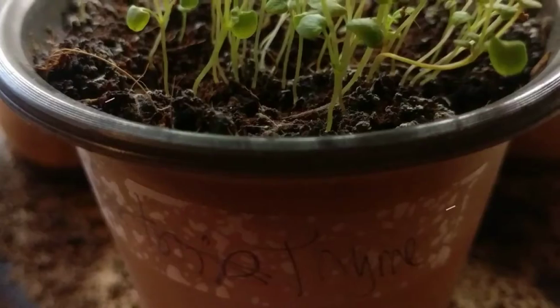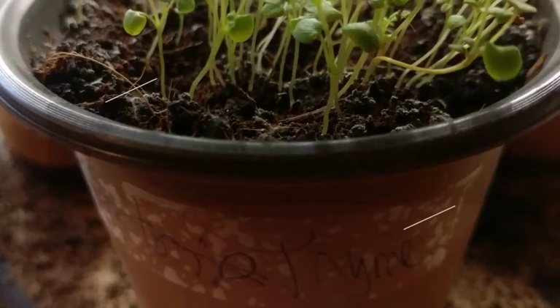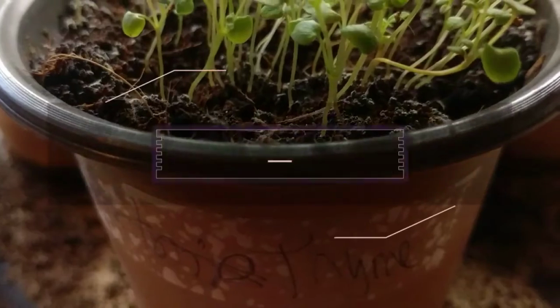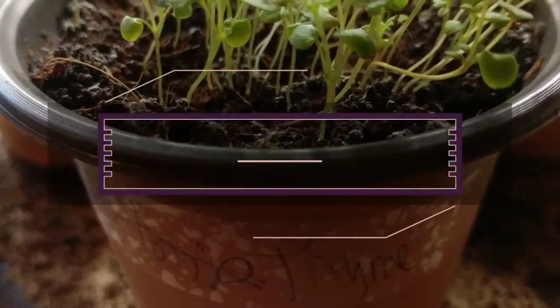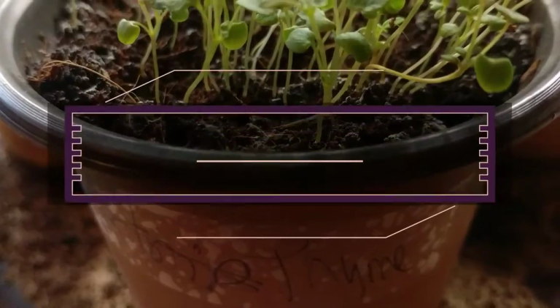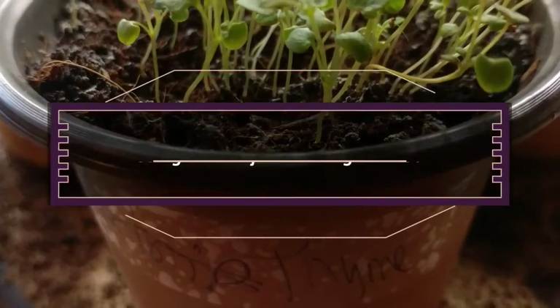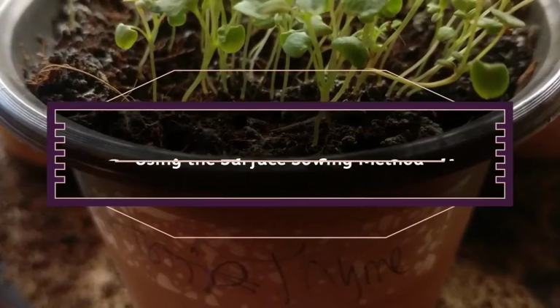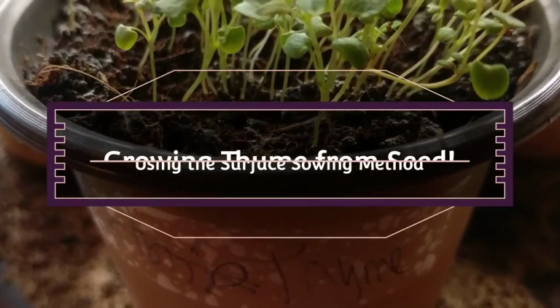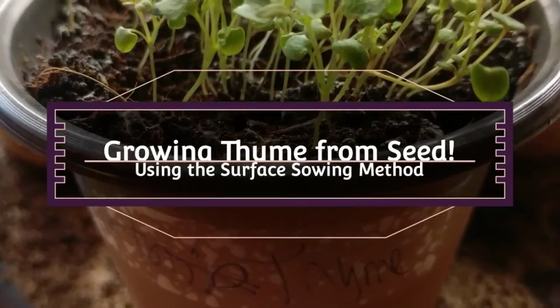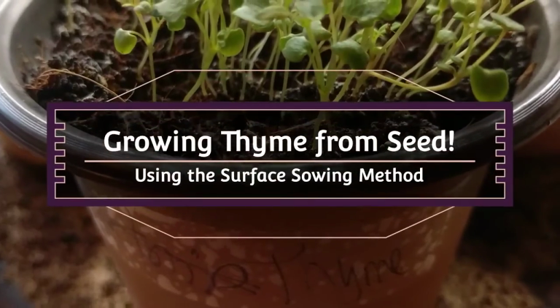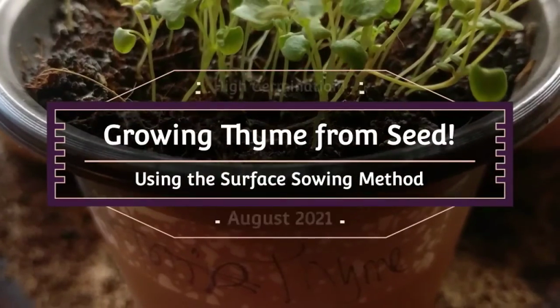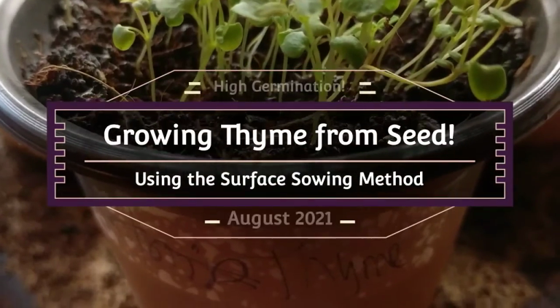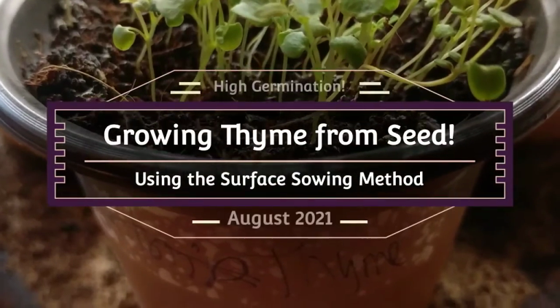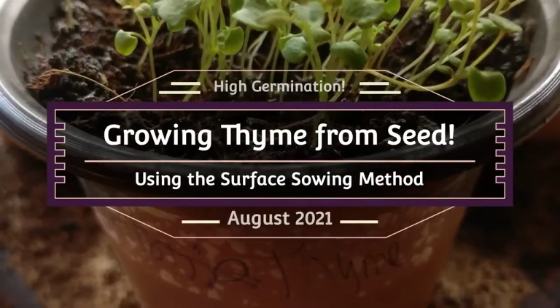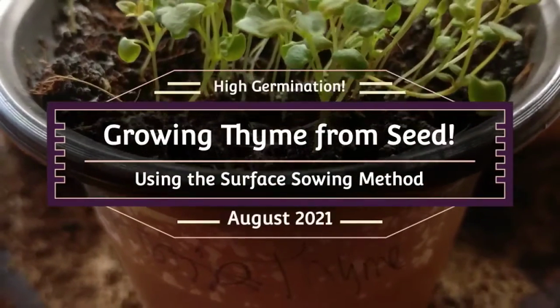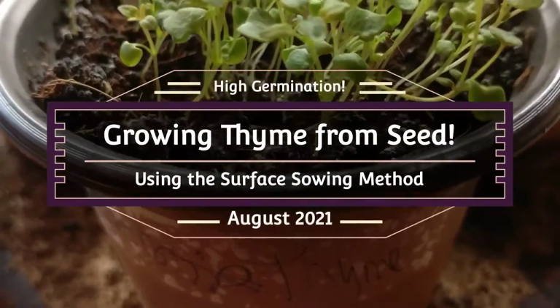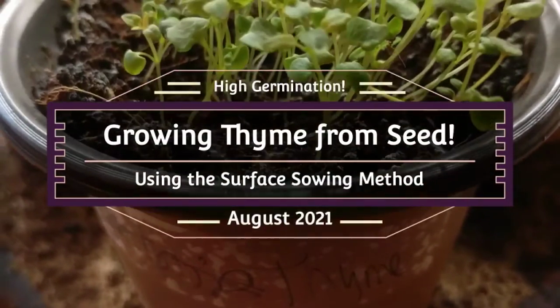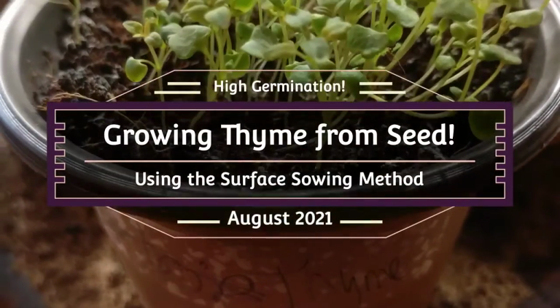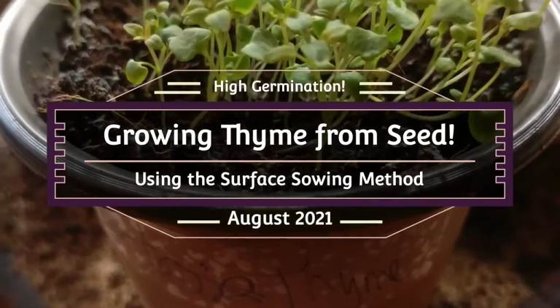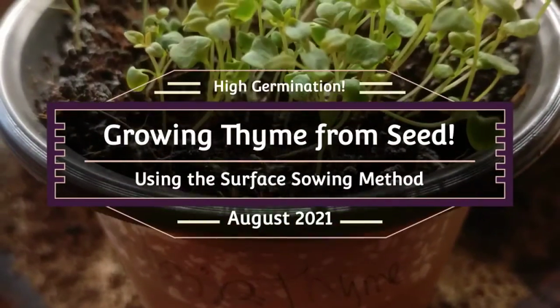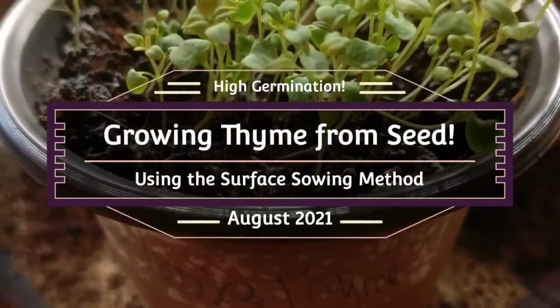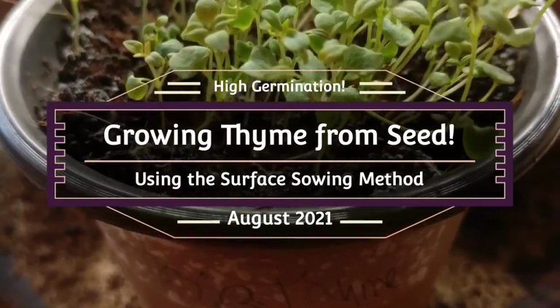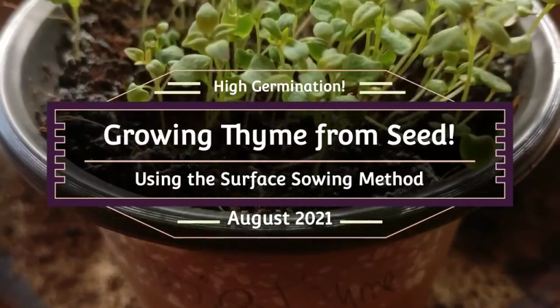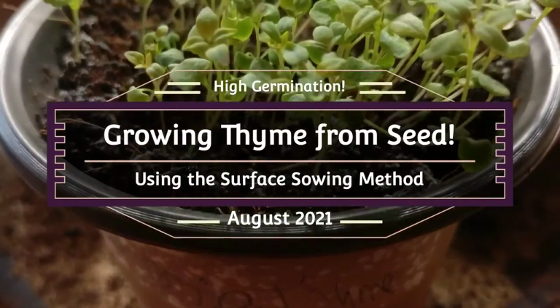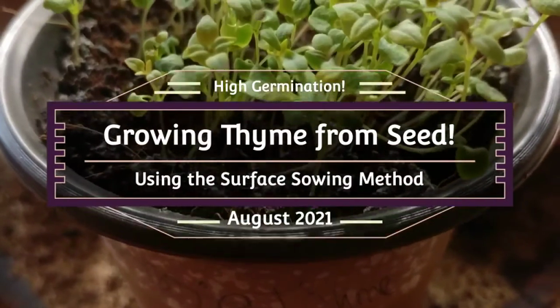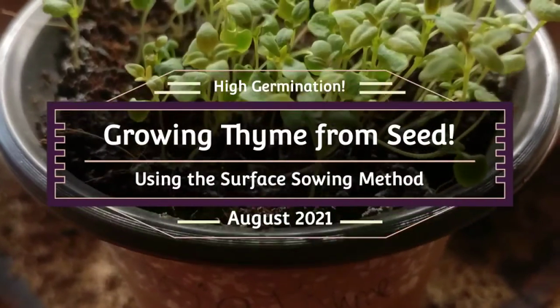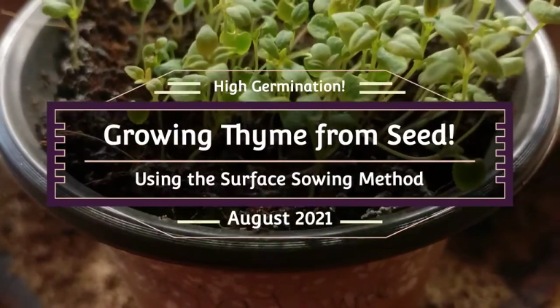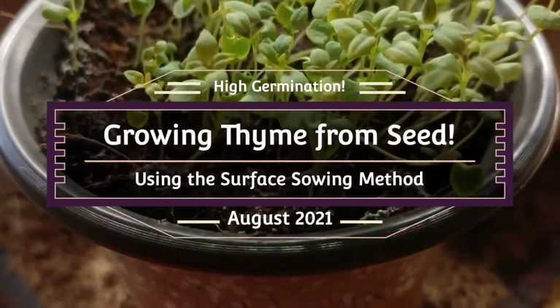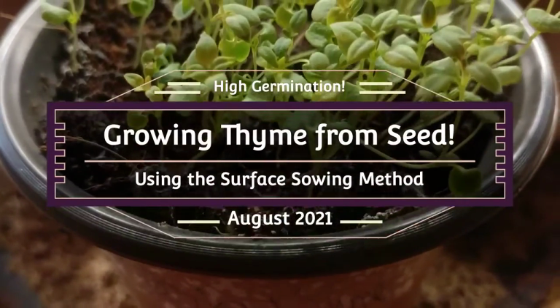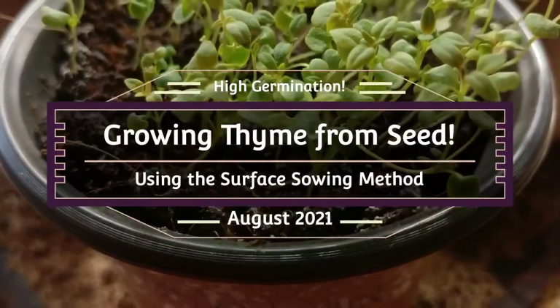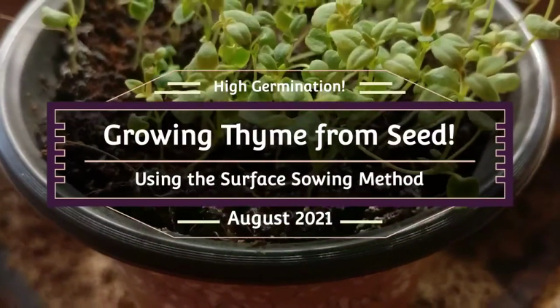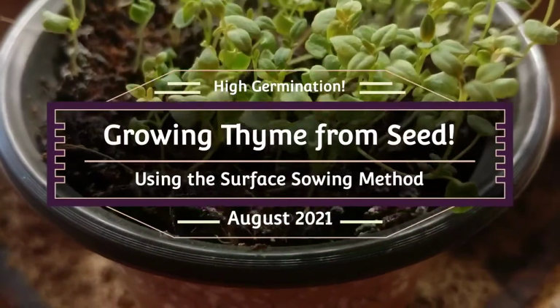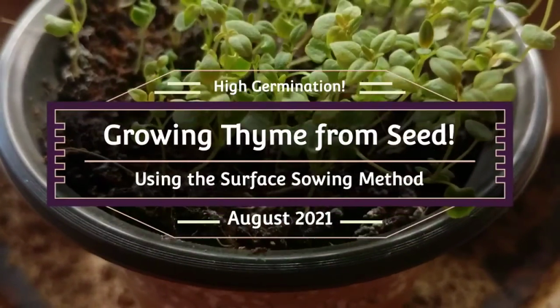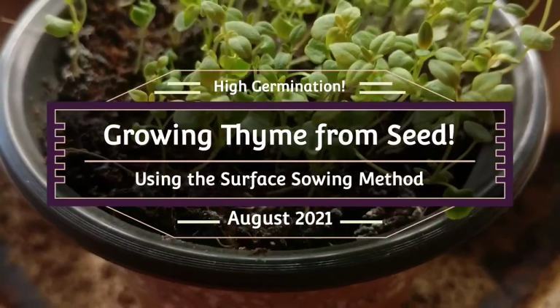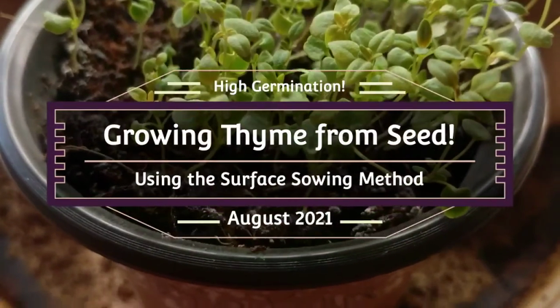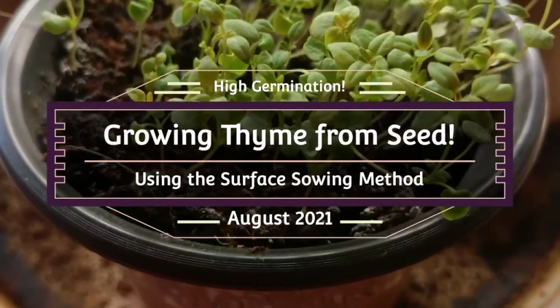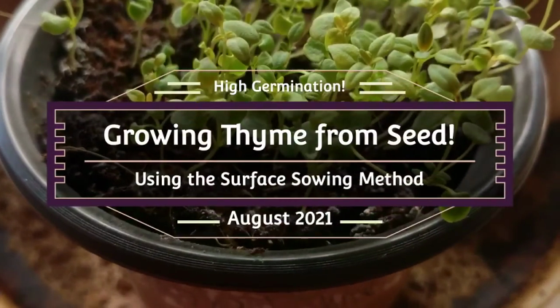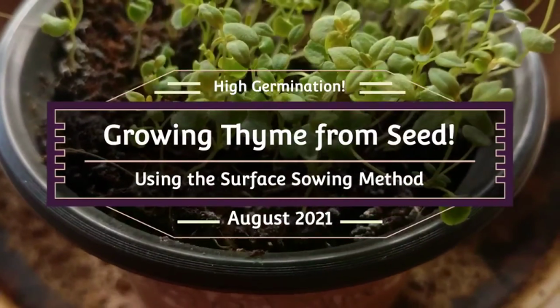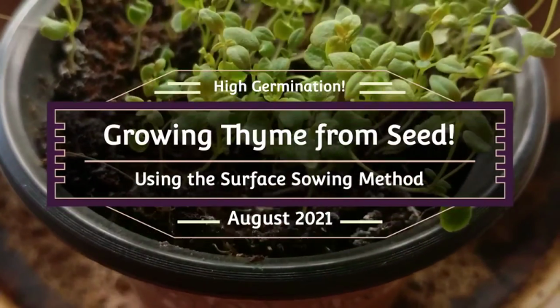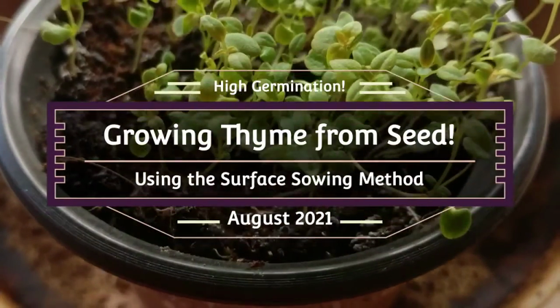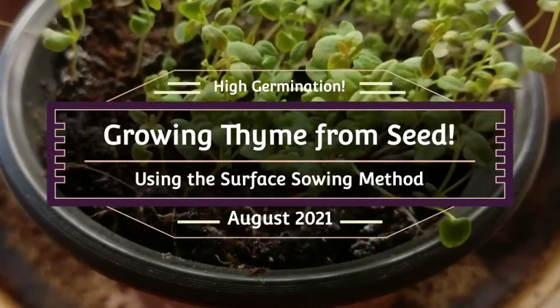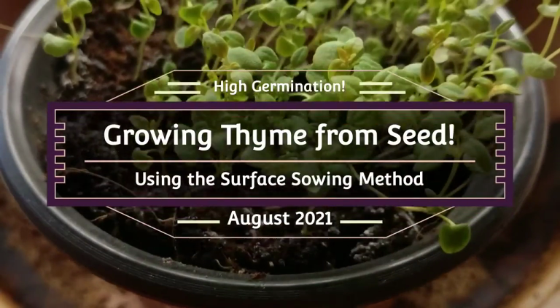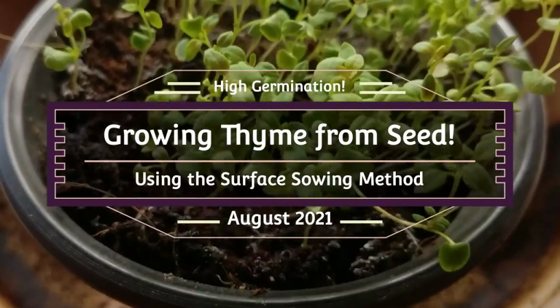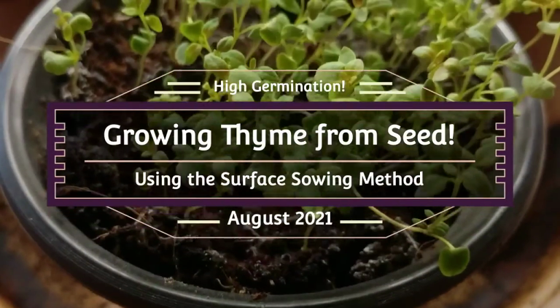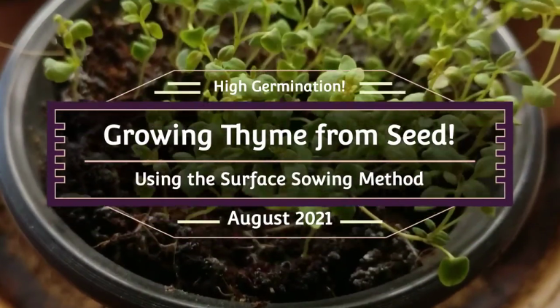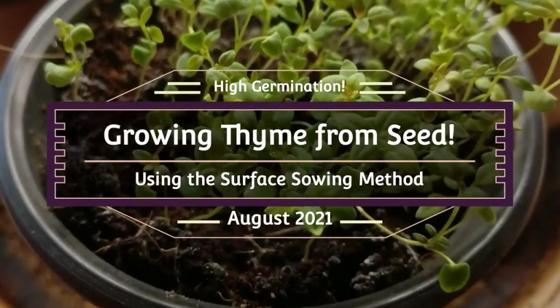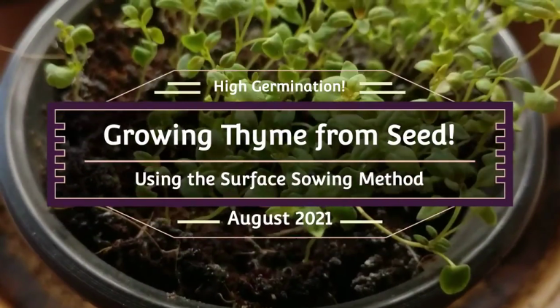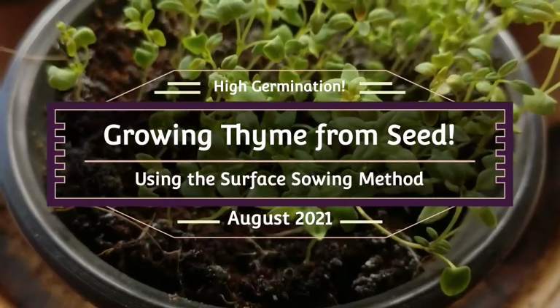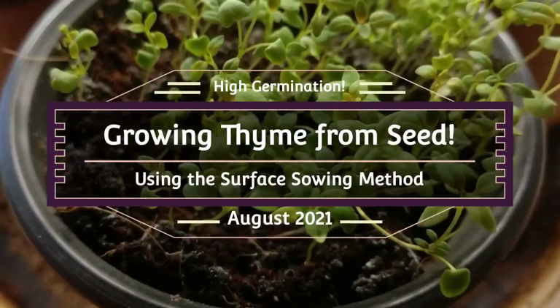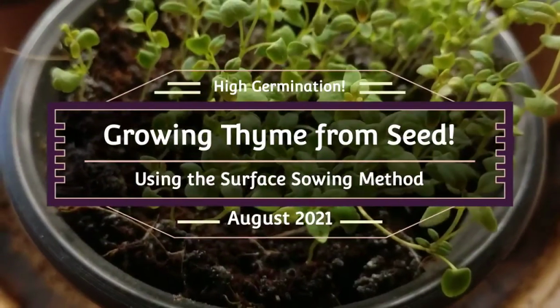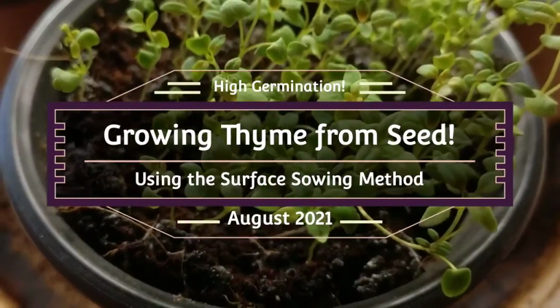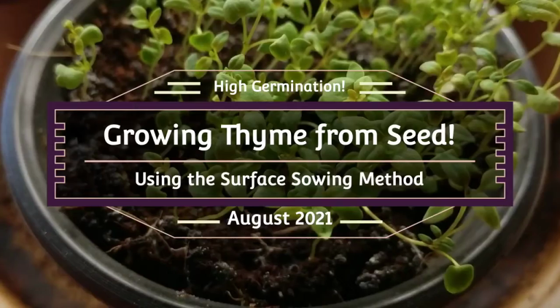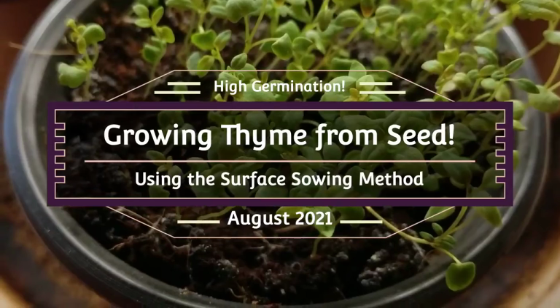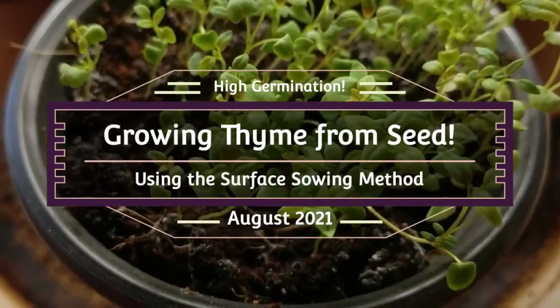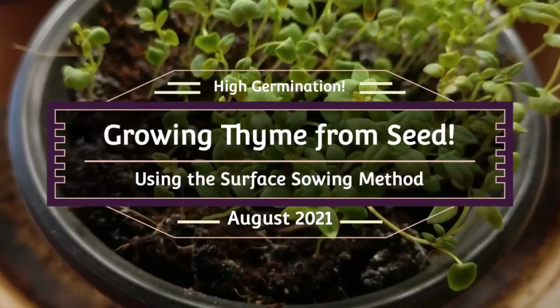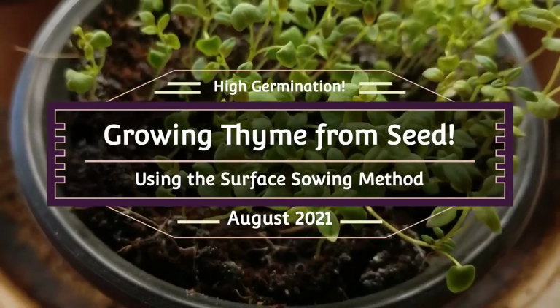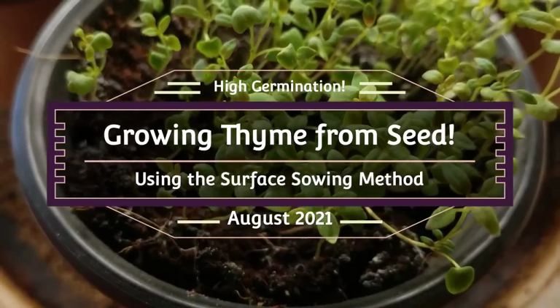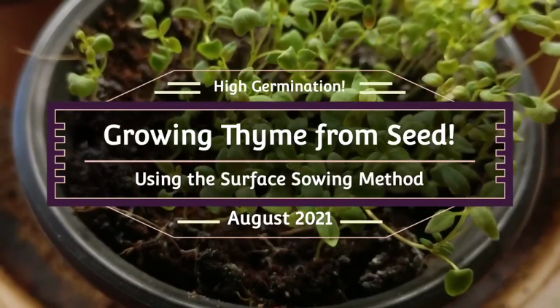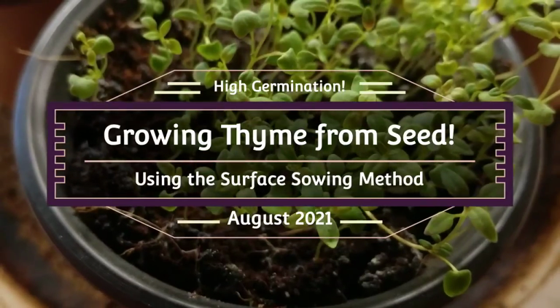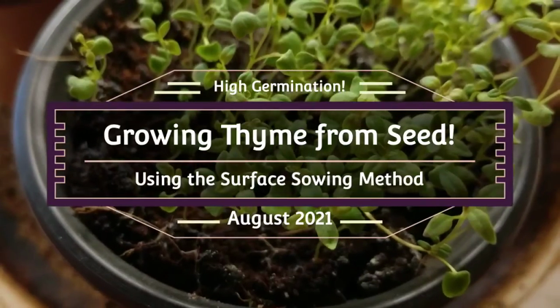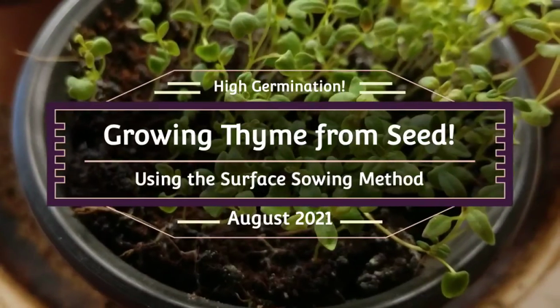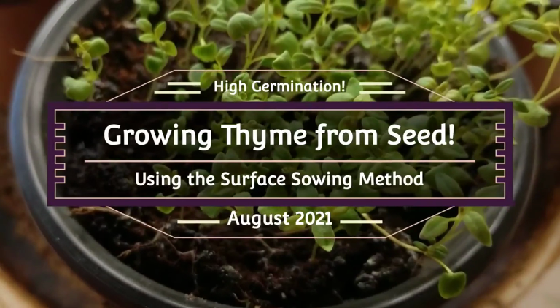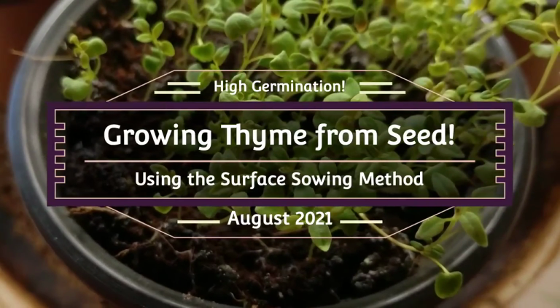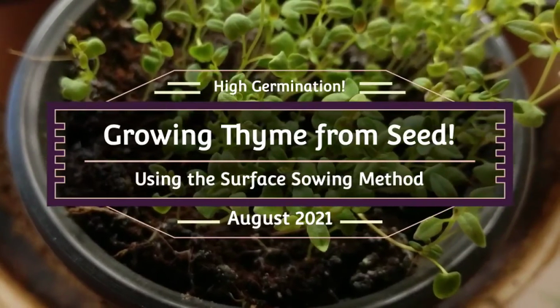Growing thyme from seed is insanely easy — all you need to know is in this video. Let's sow some thyme.